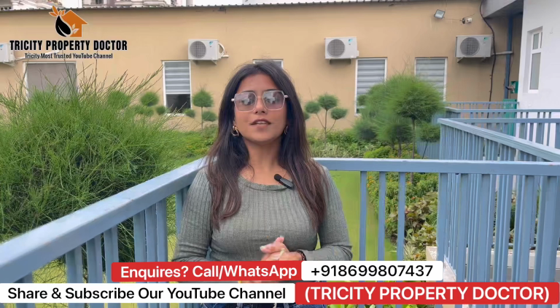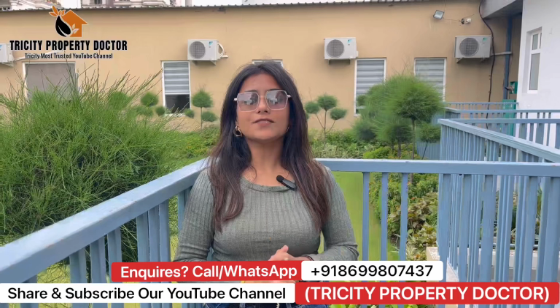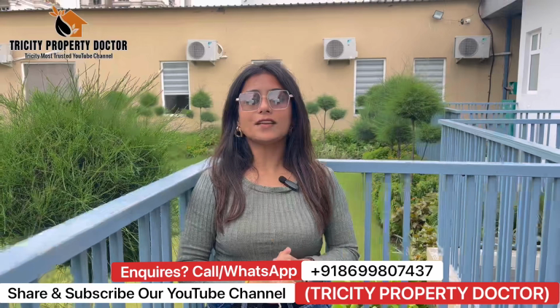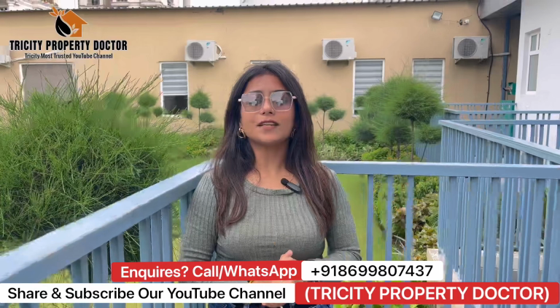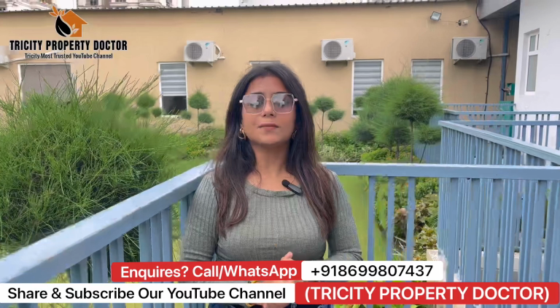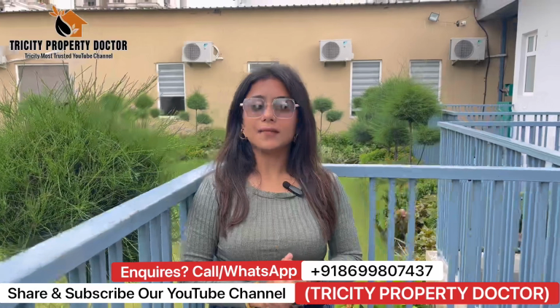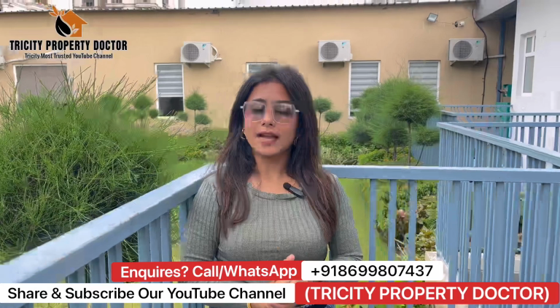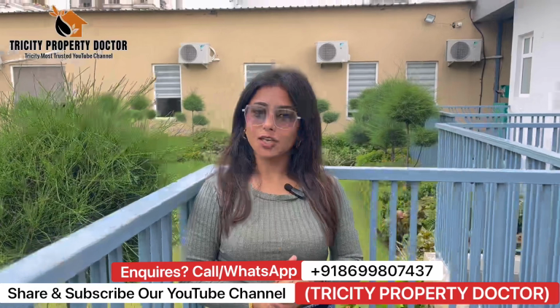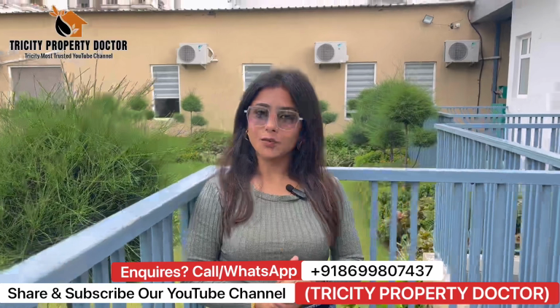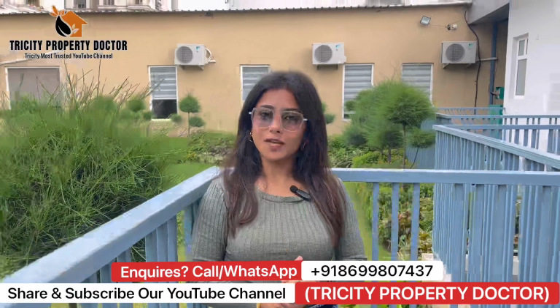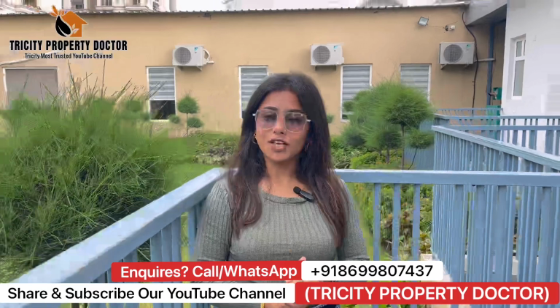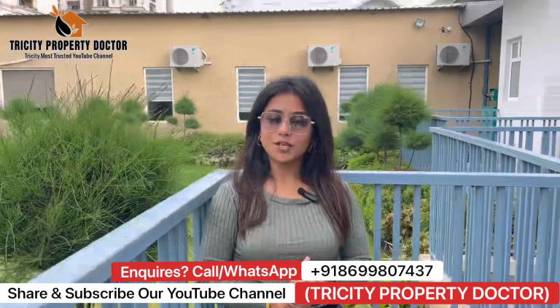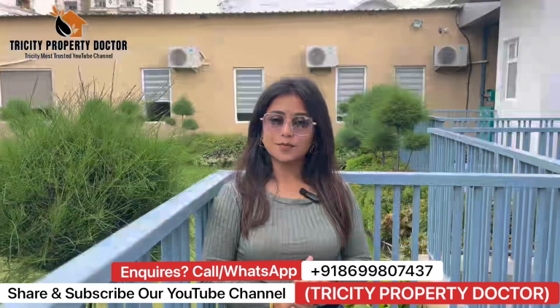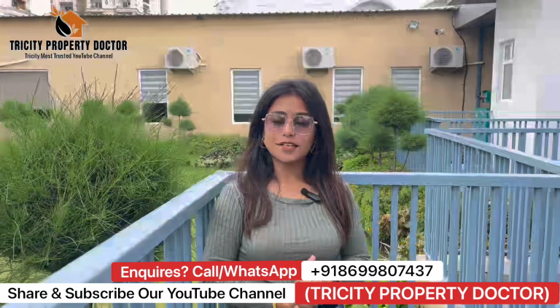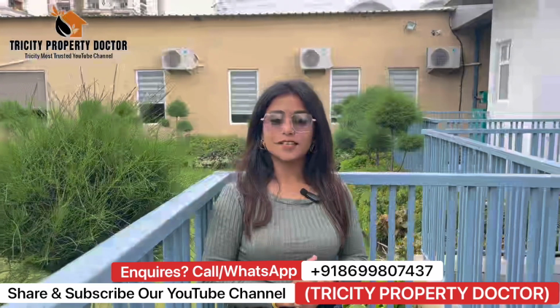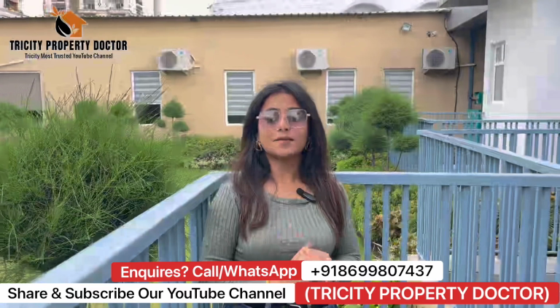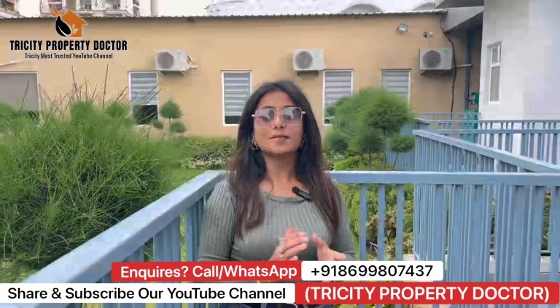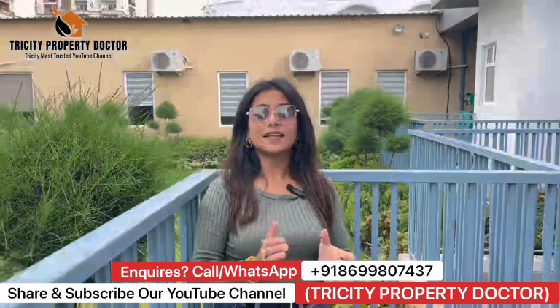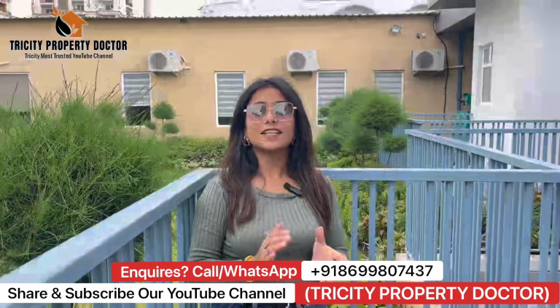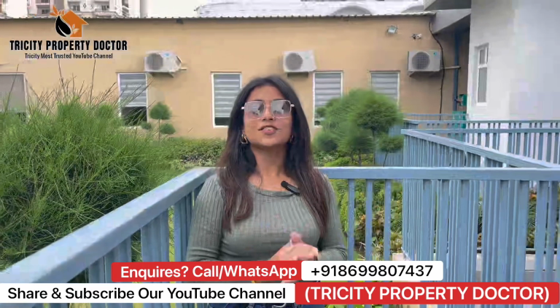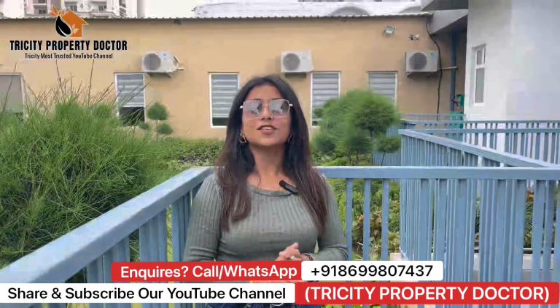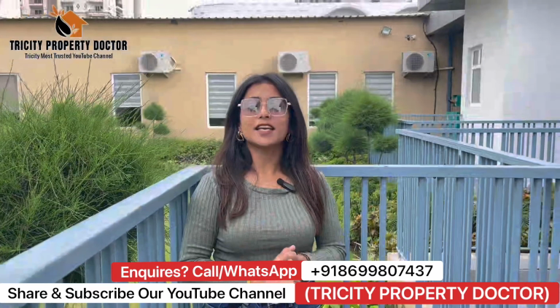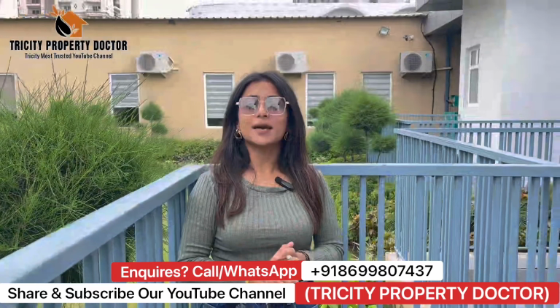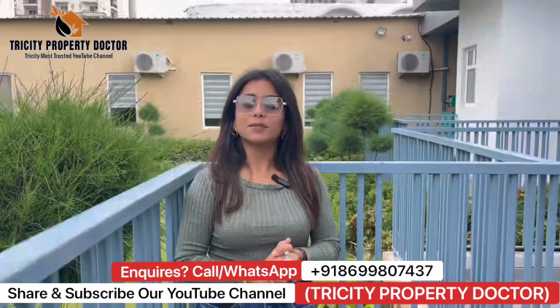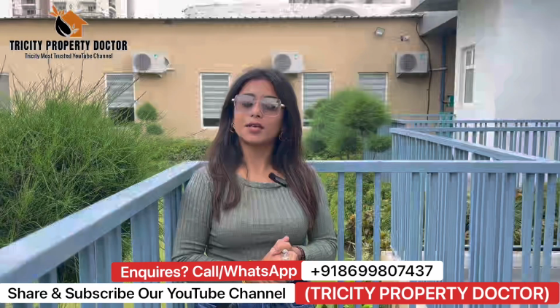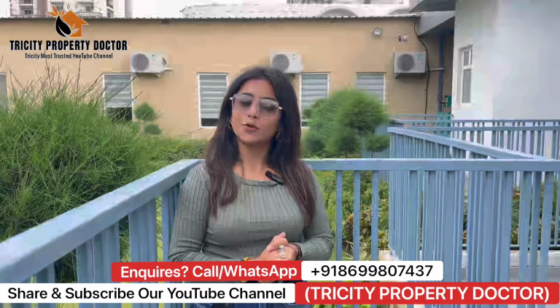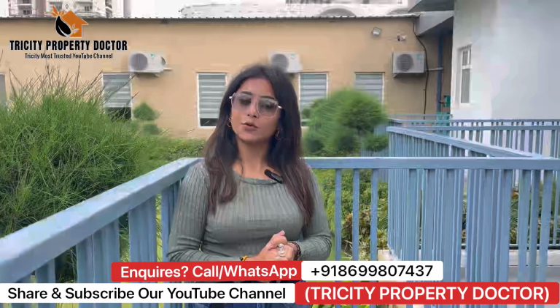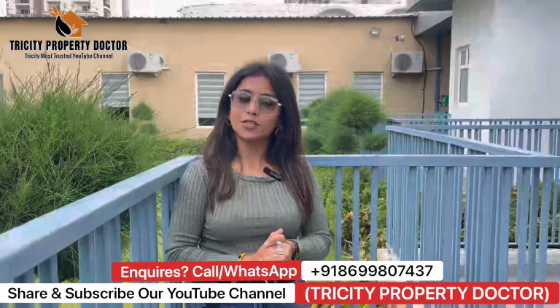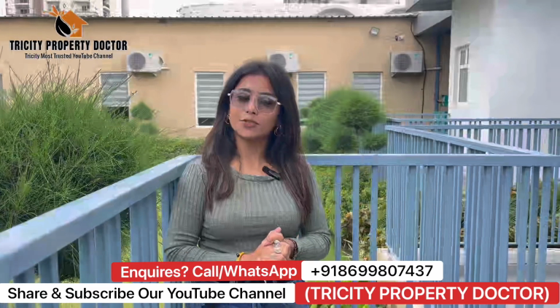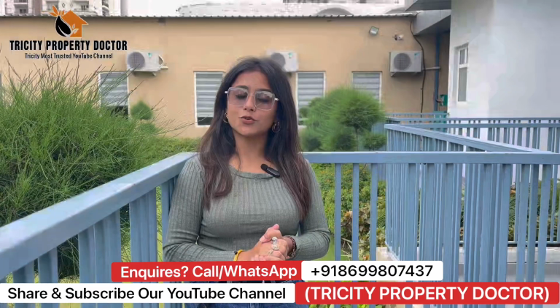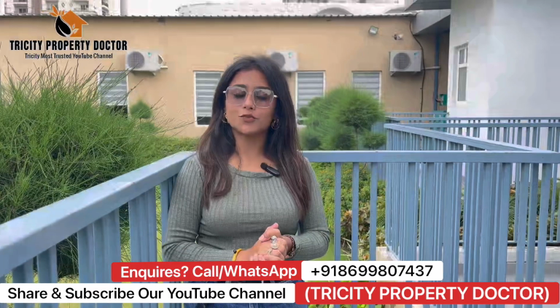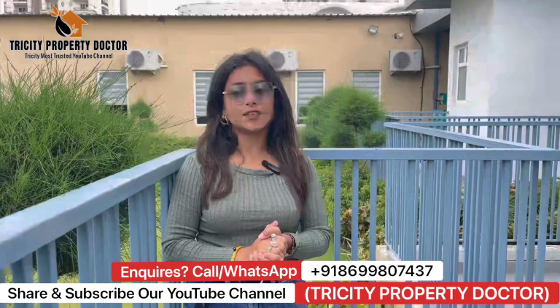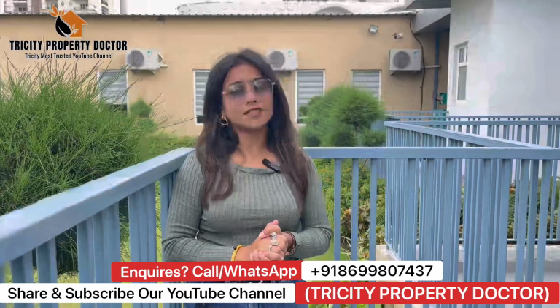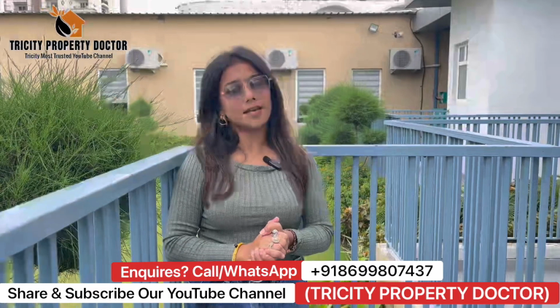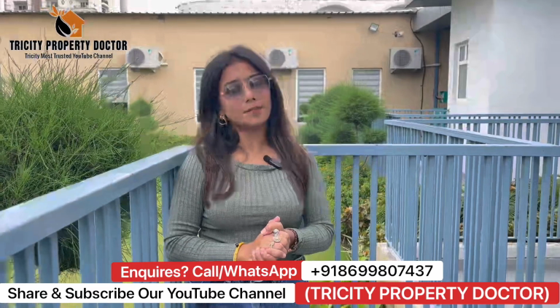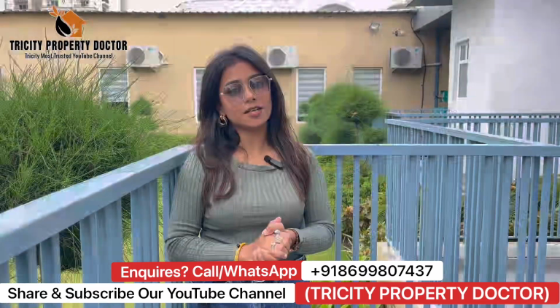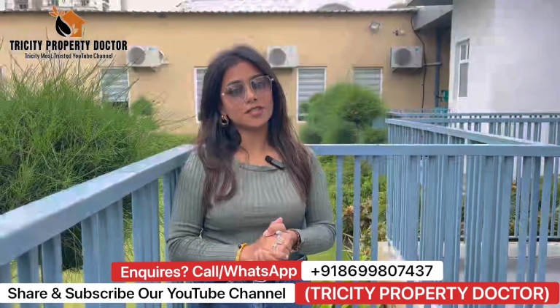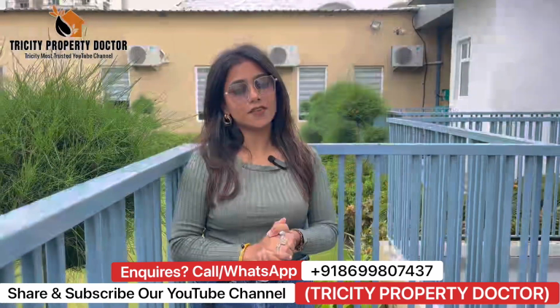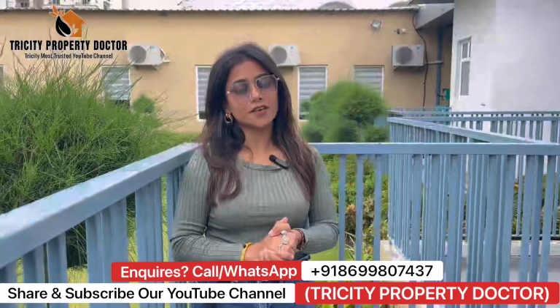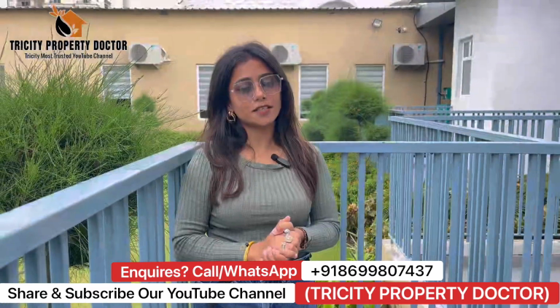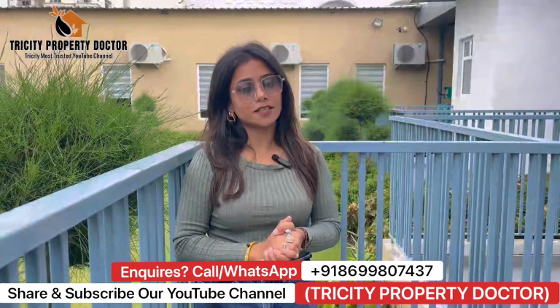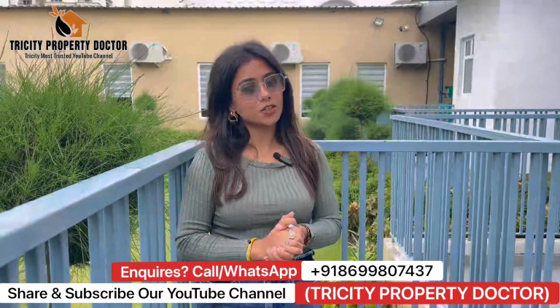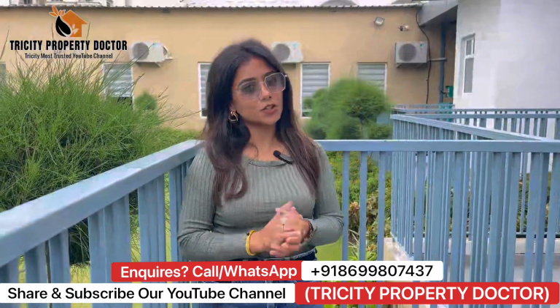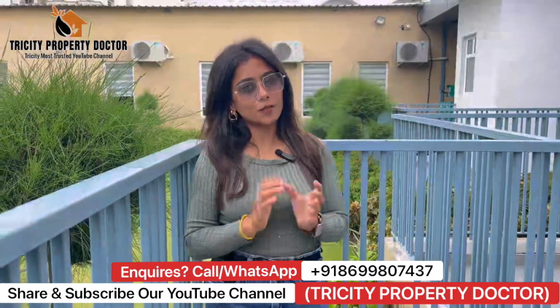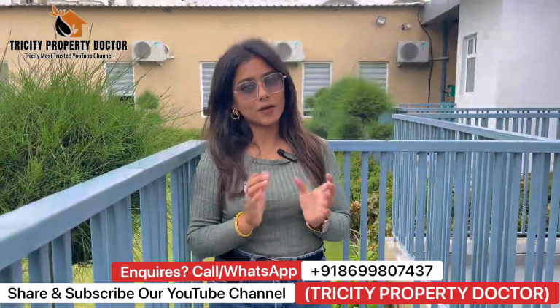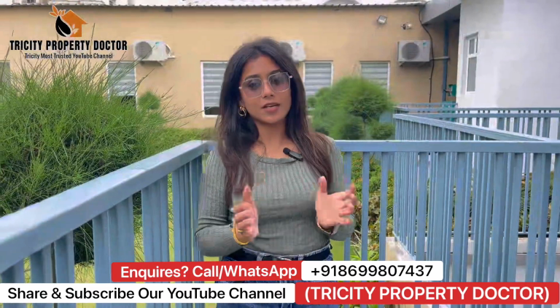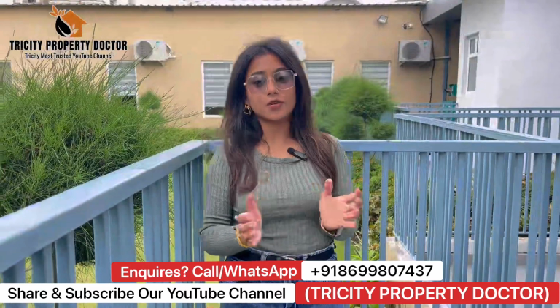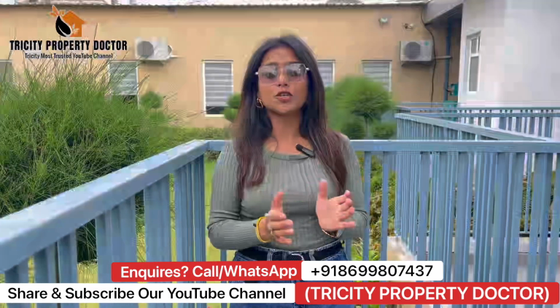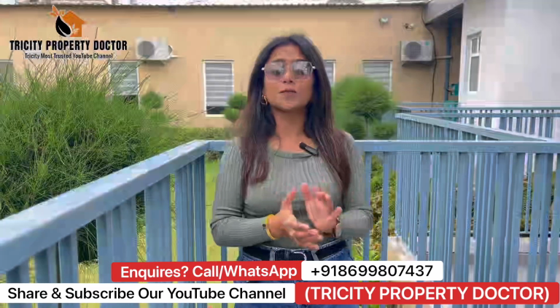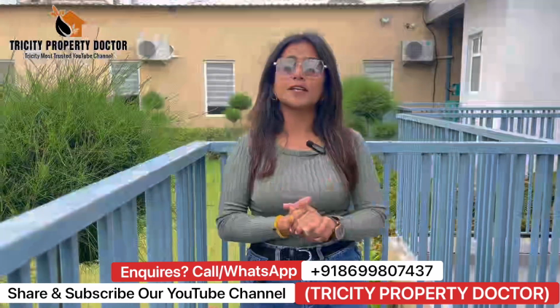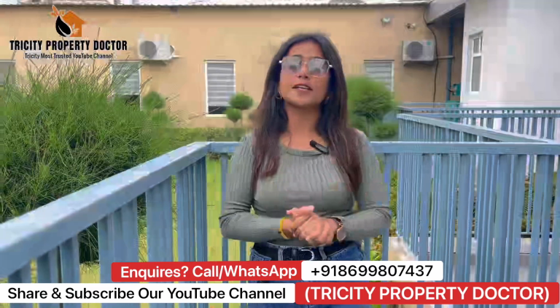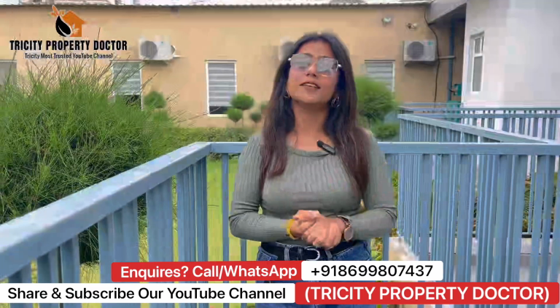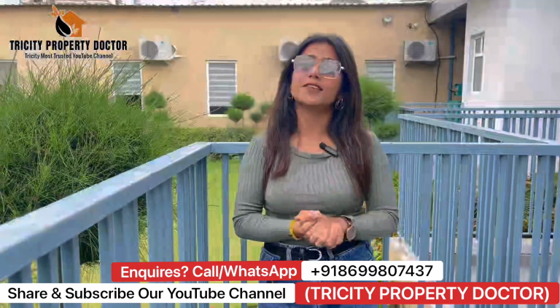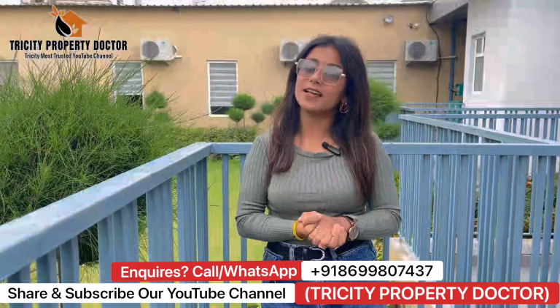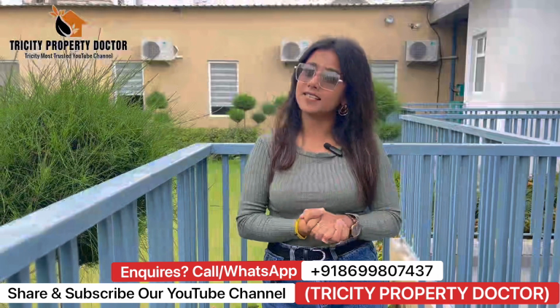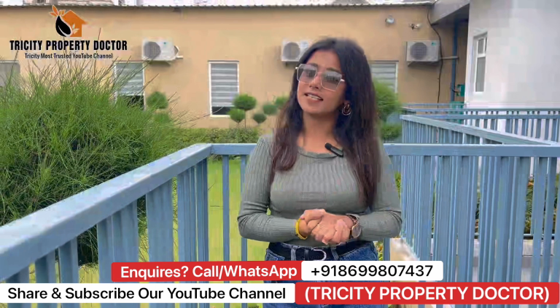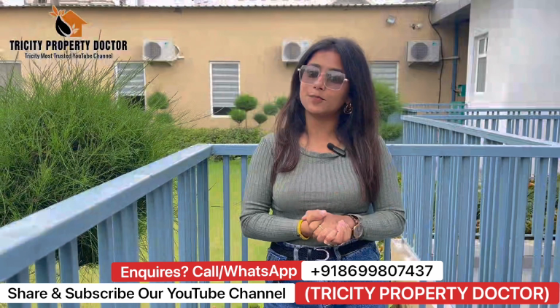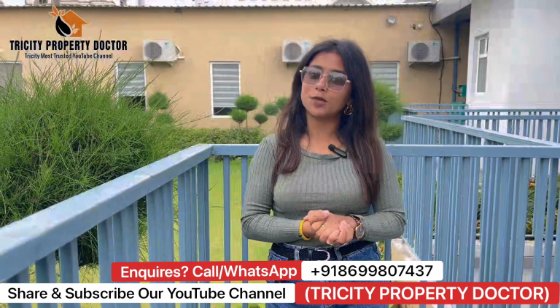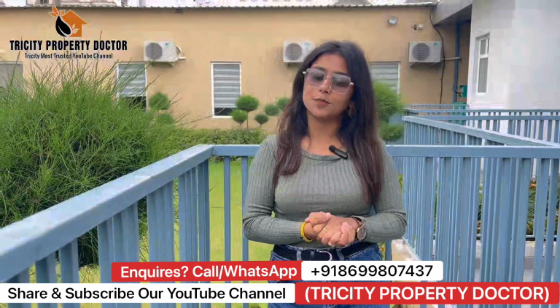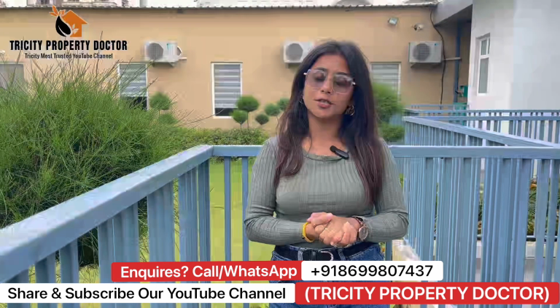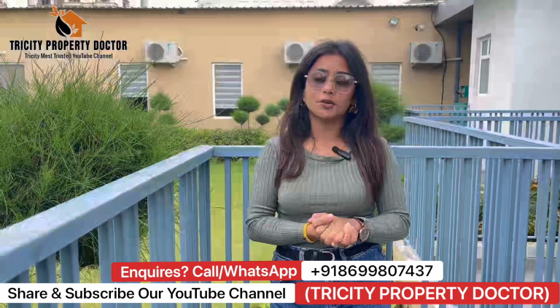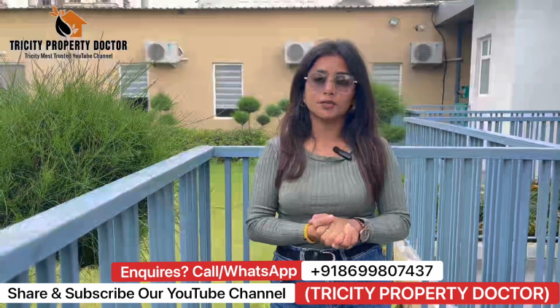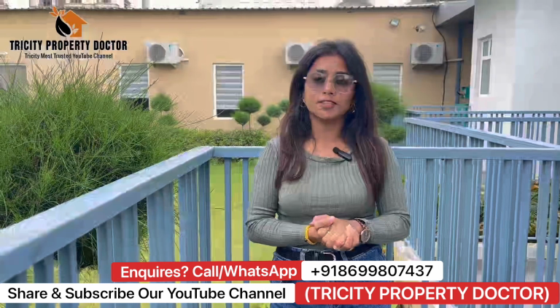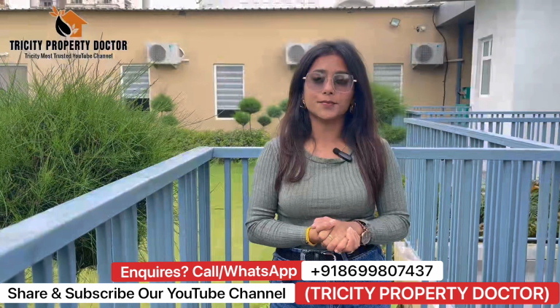Hello friends, welcome back to my YouTube channel. I am Rajni, your host. I welcome you to our YouTube channel, Friar City Property Doctors.